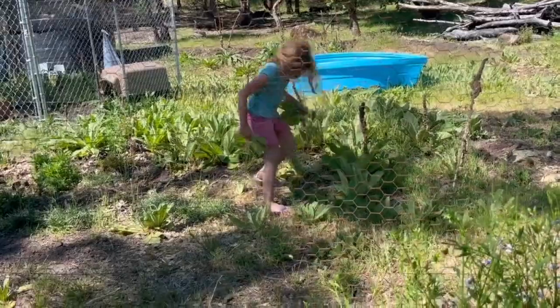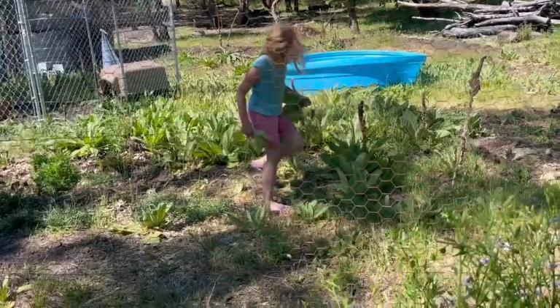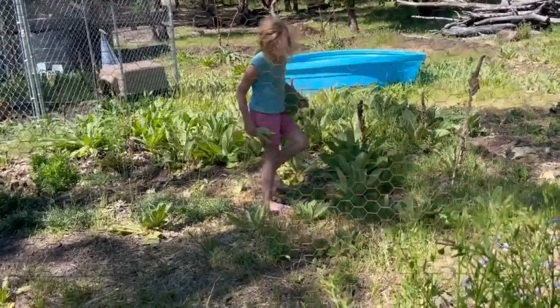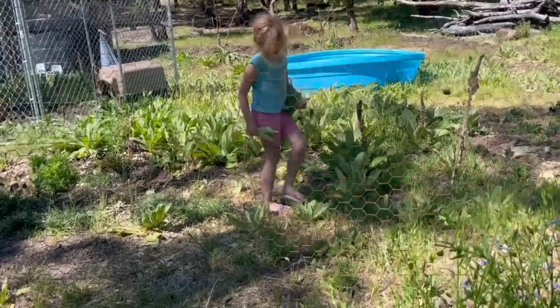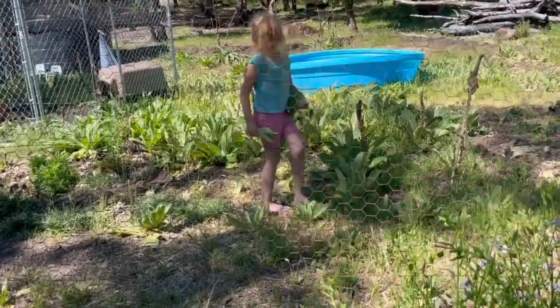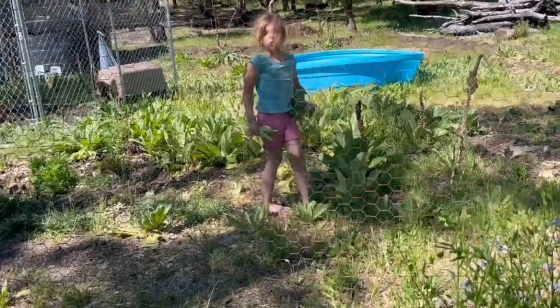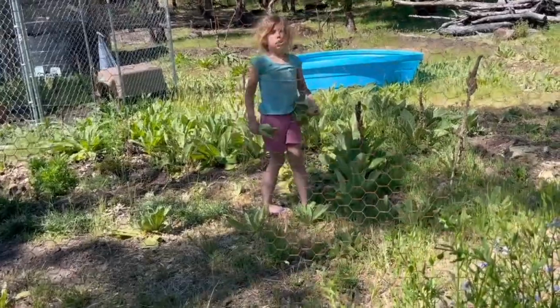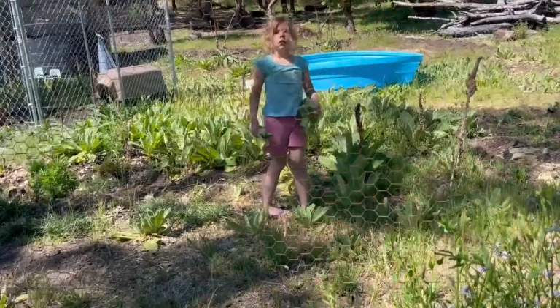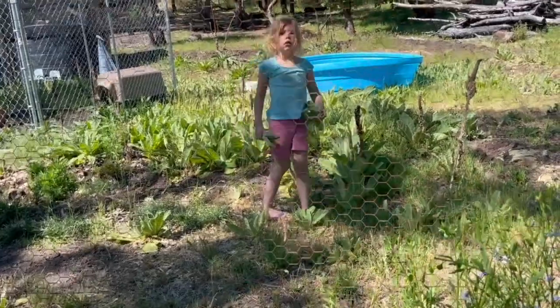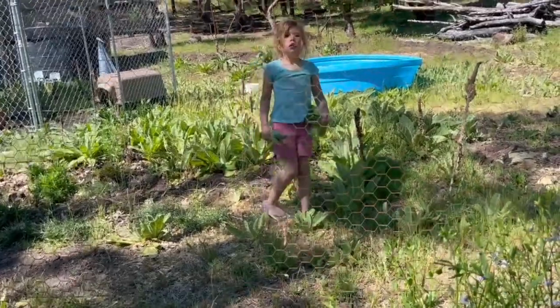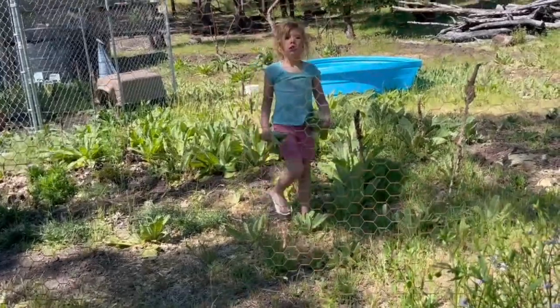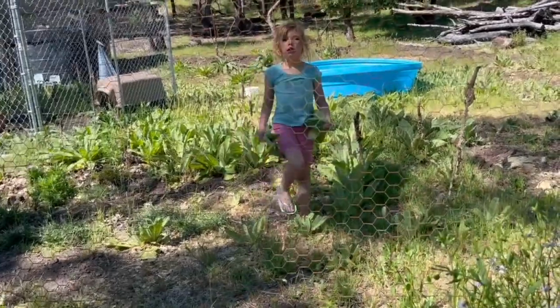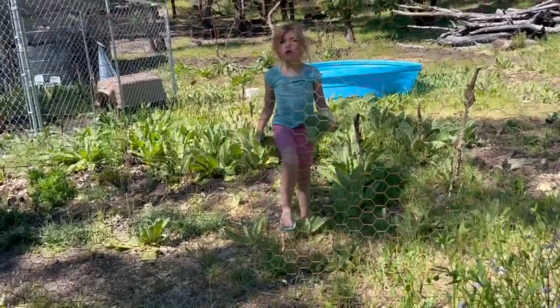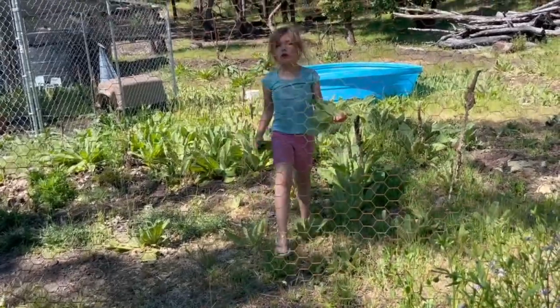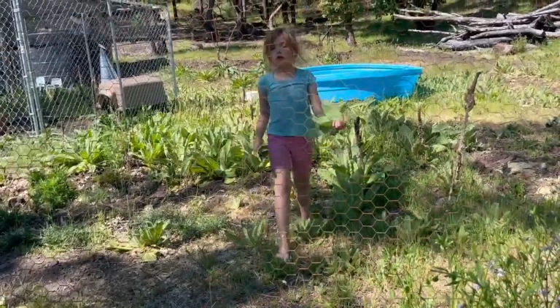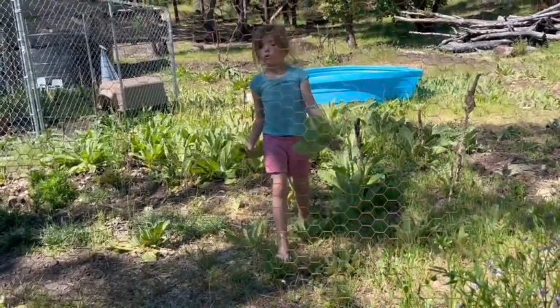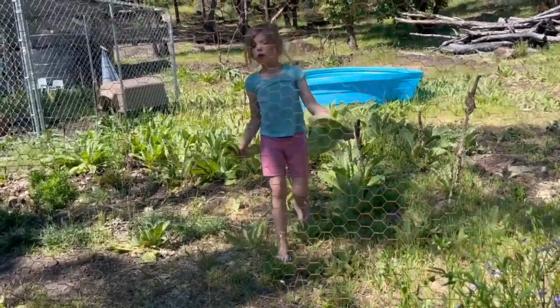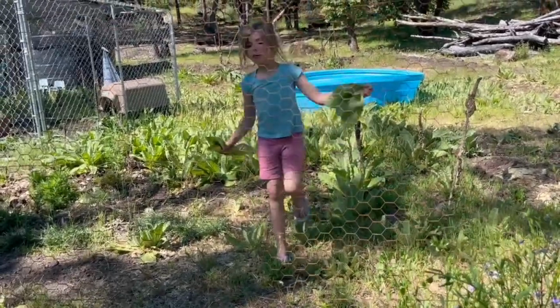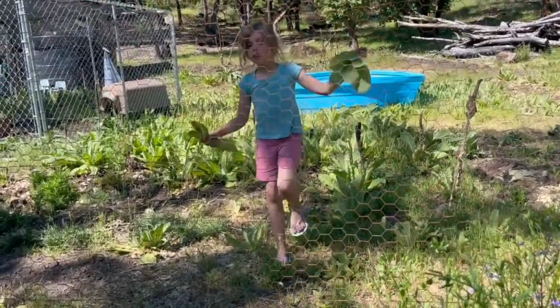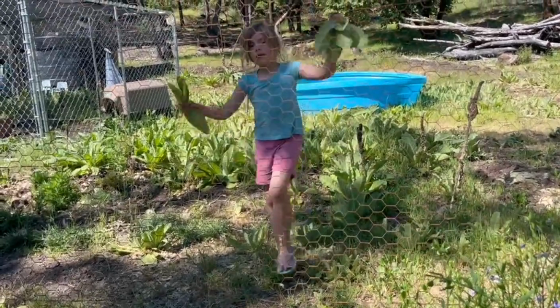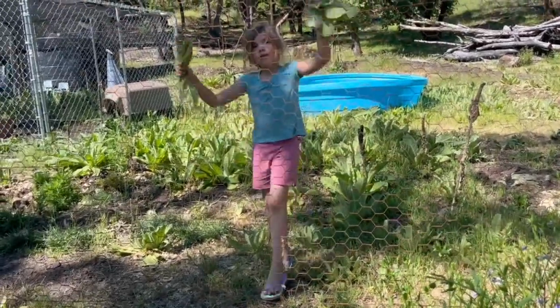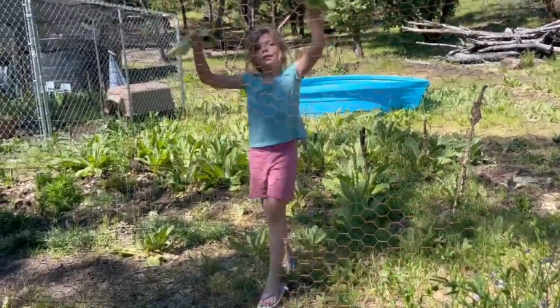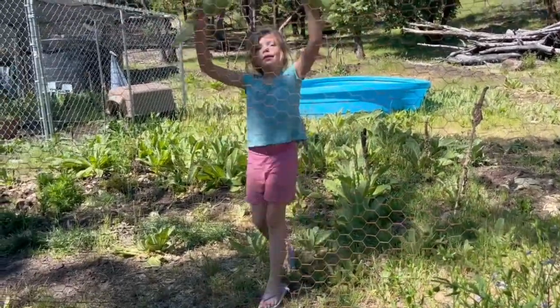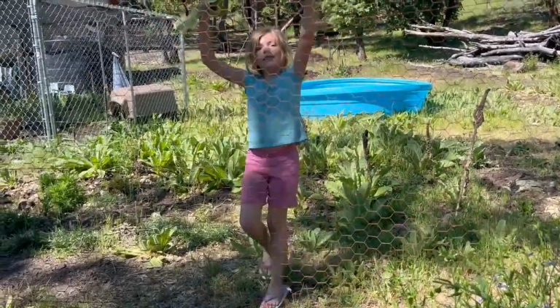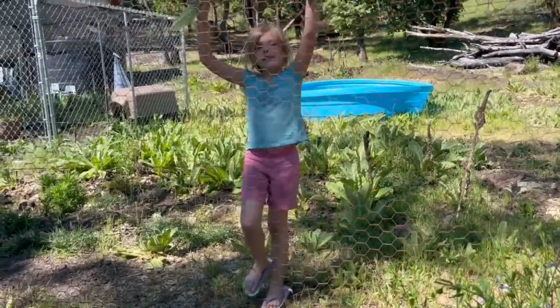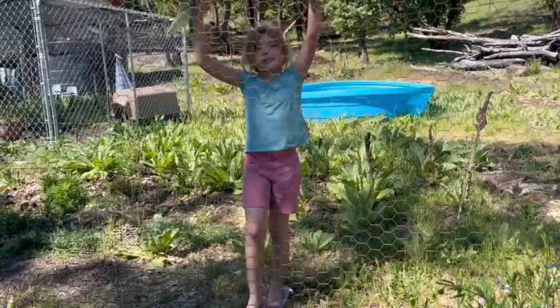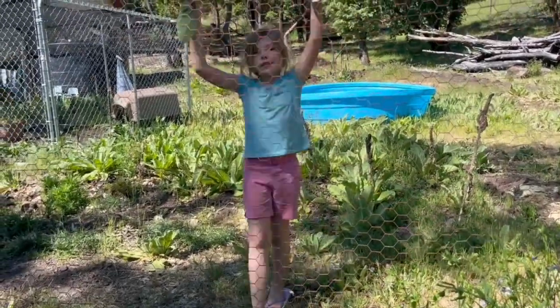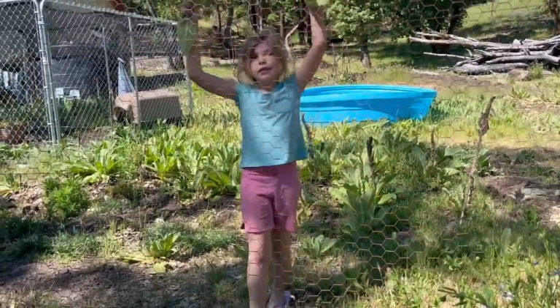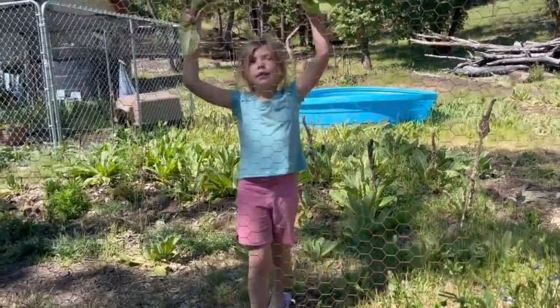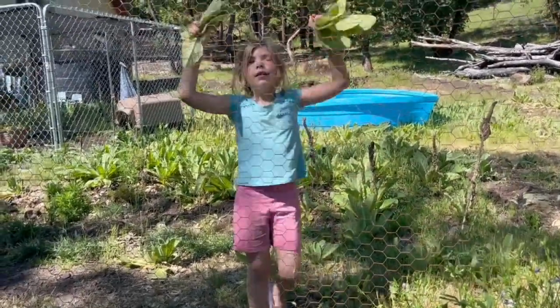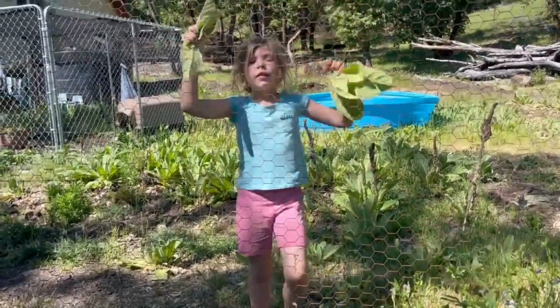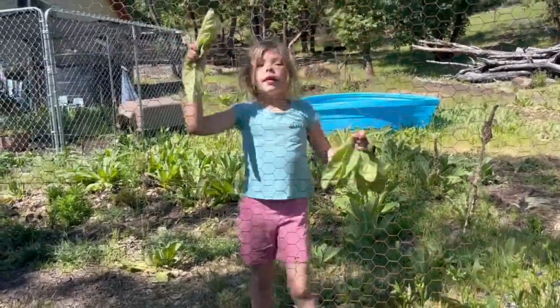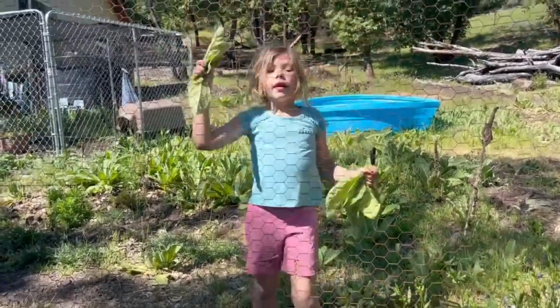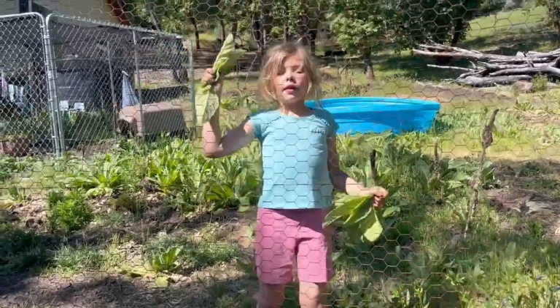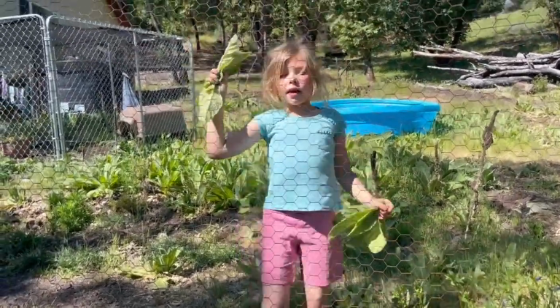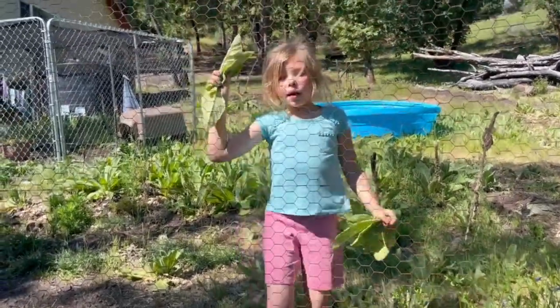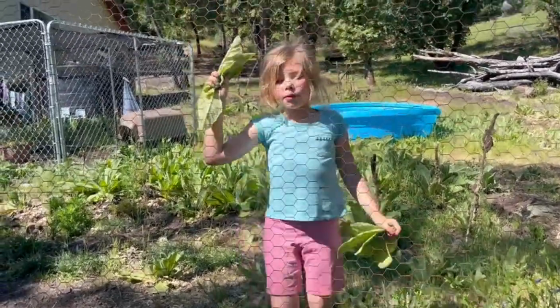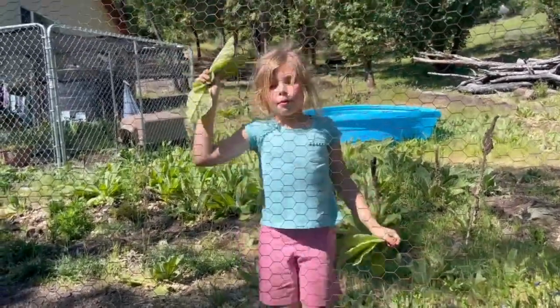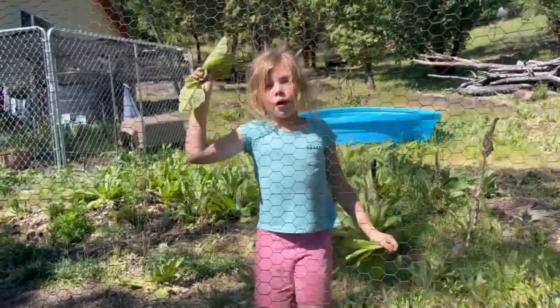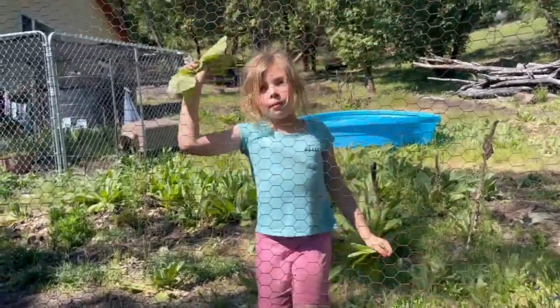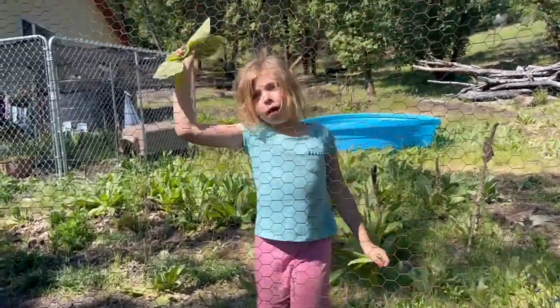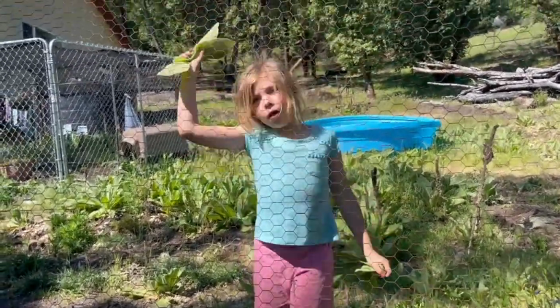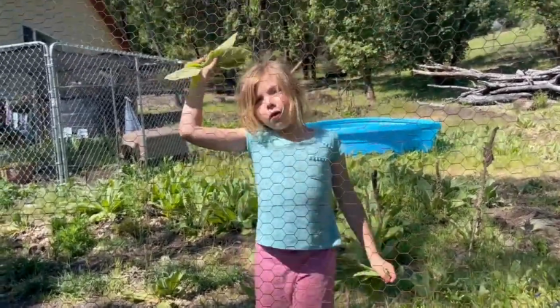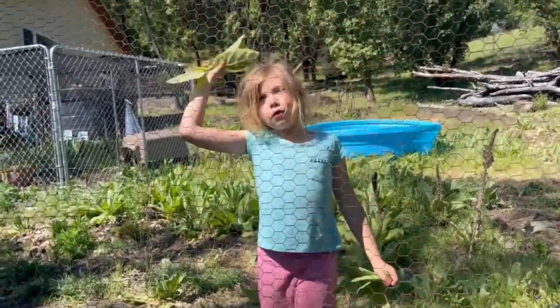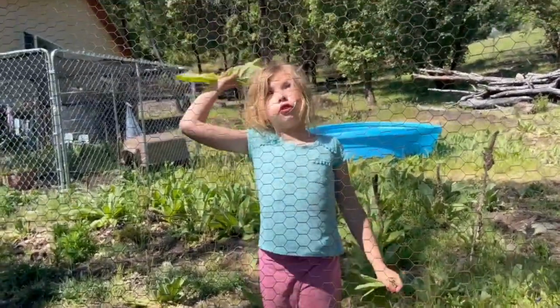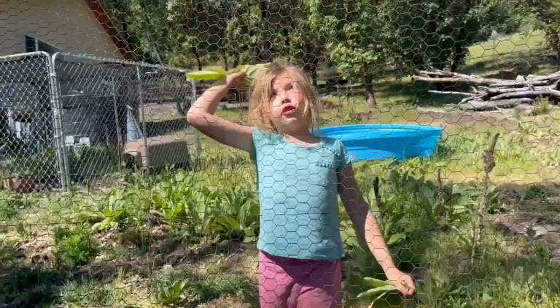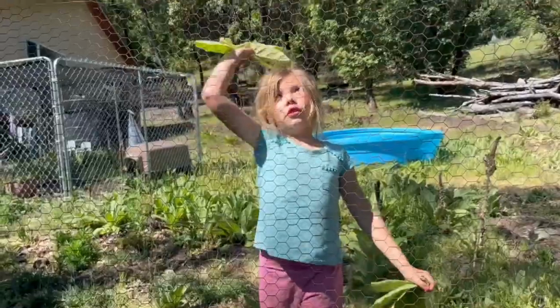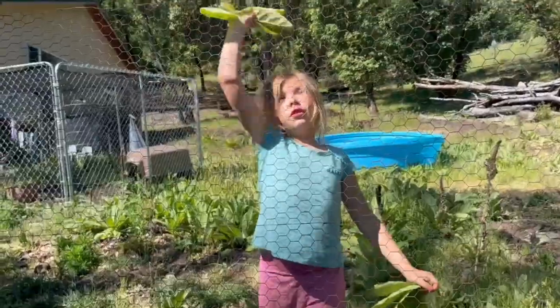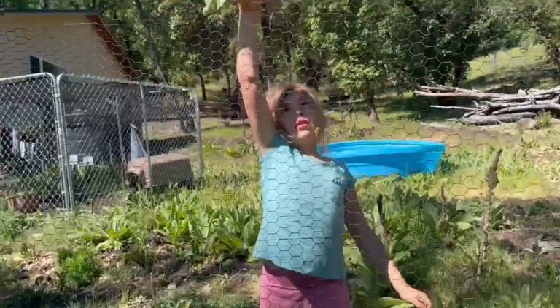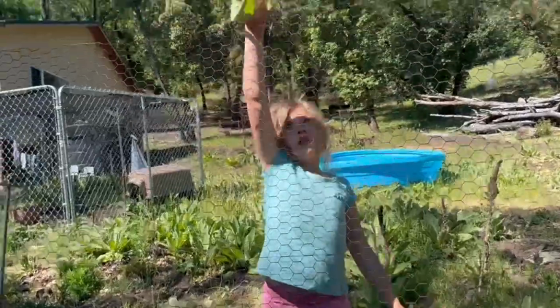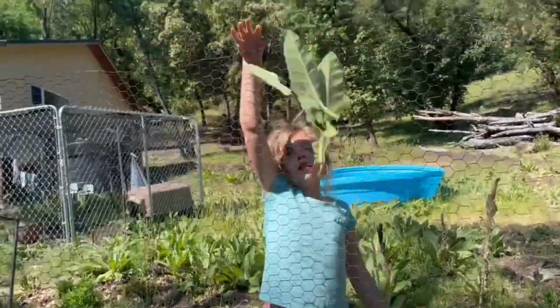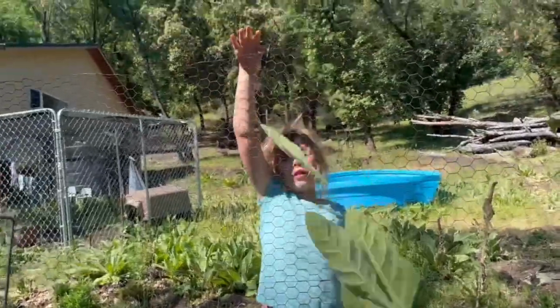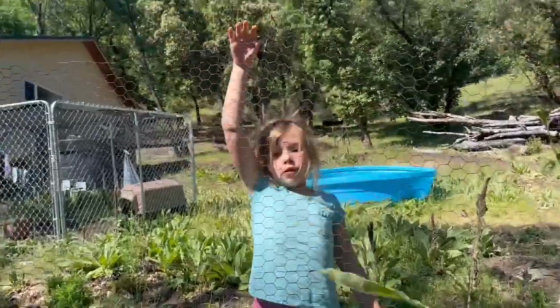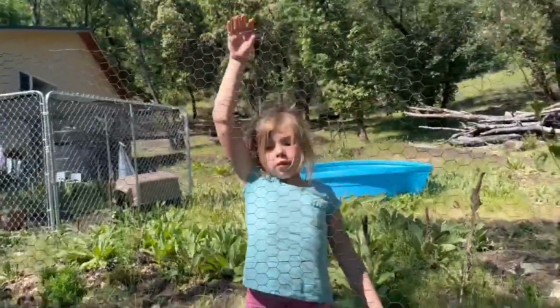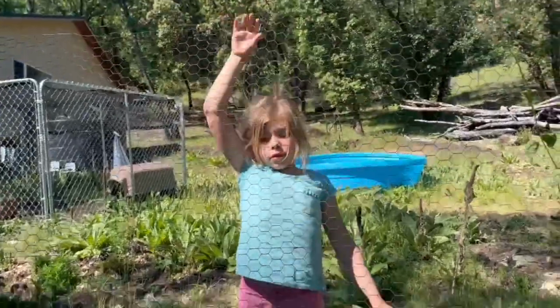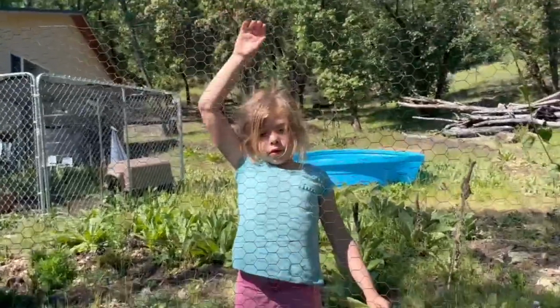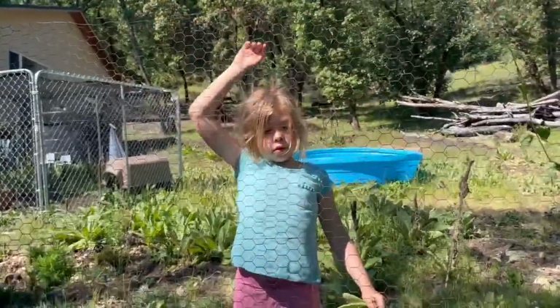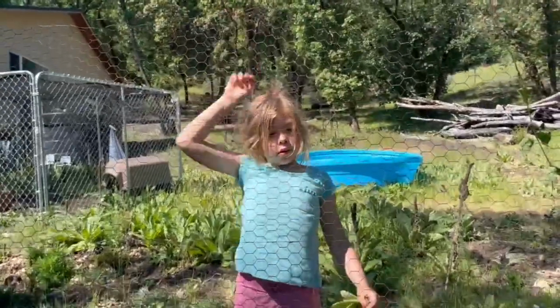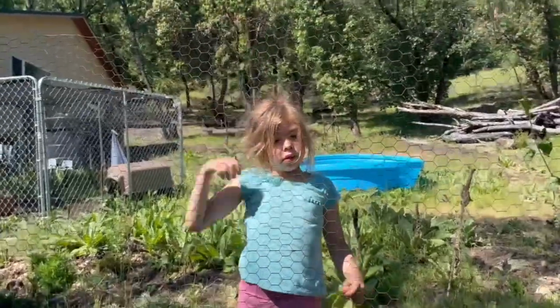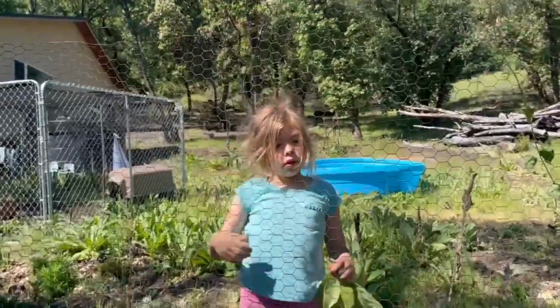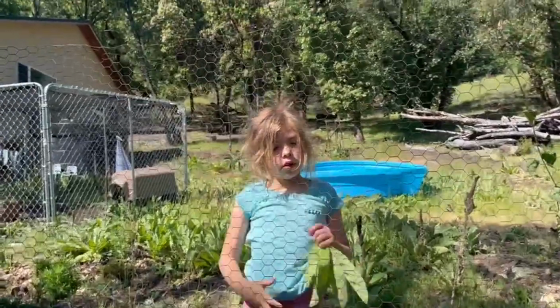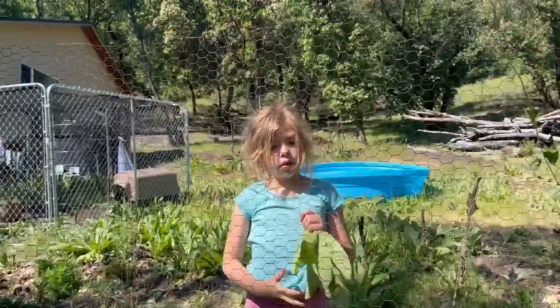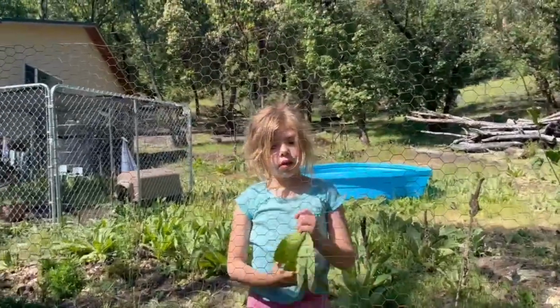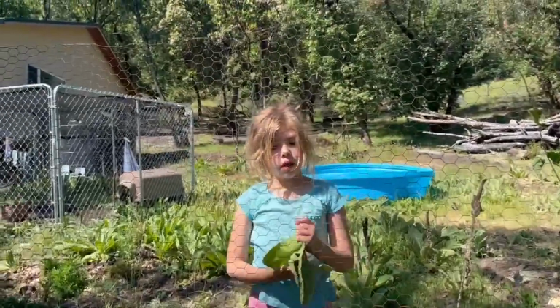Here's the professional mulch harvester, Clara. Here comes some more mulch. Awesome, thank you.